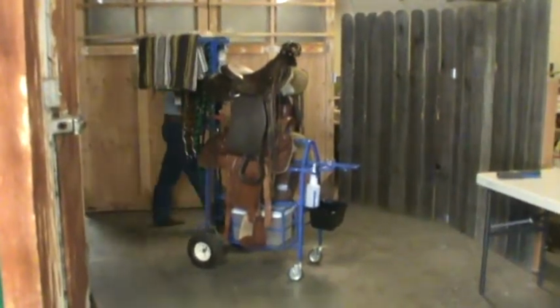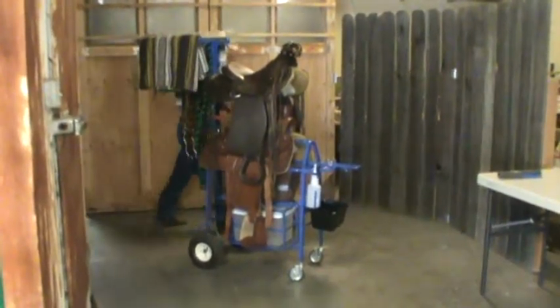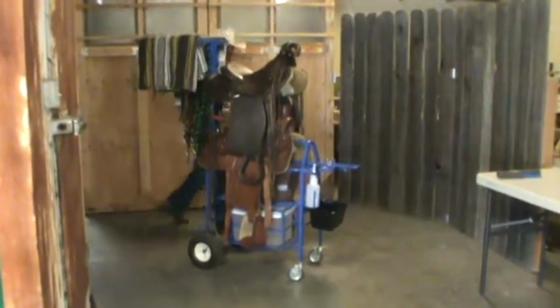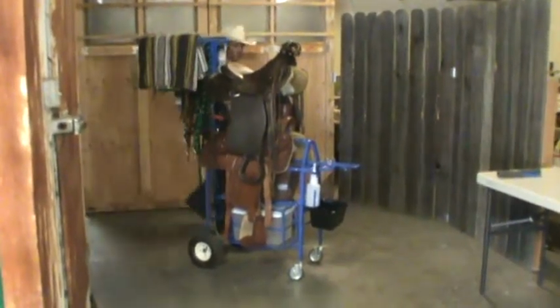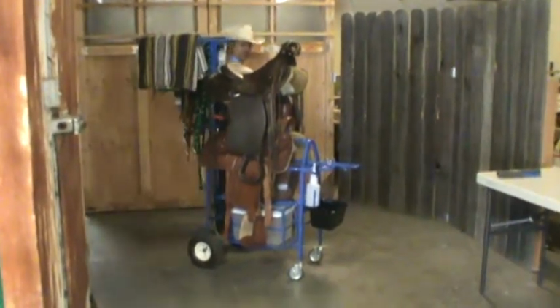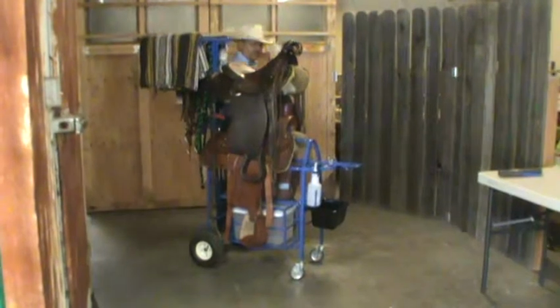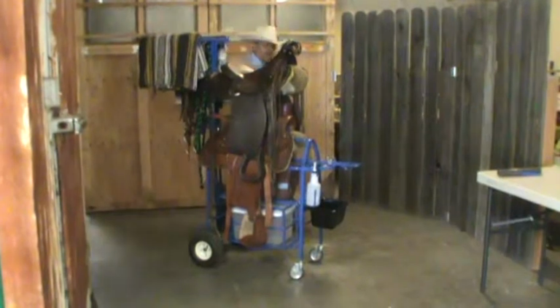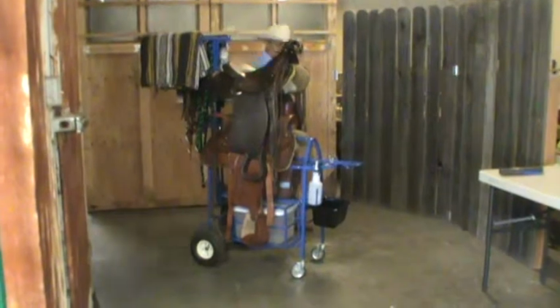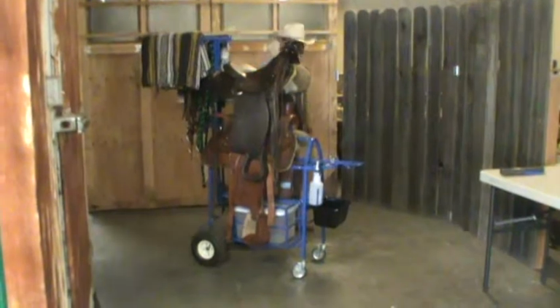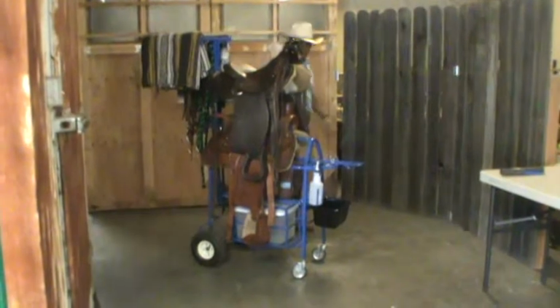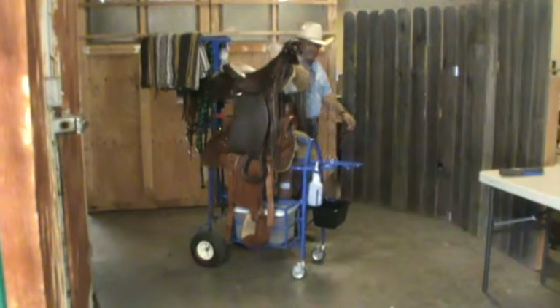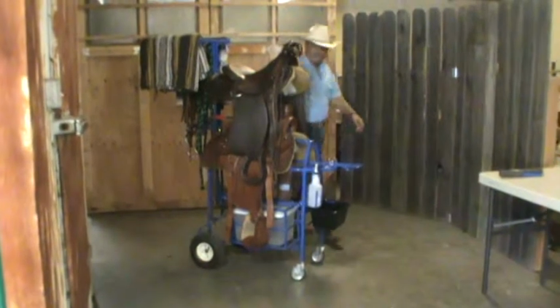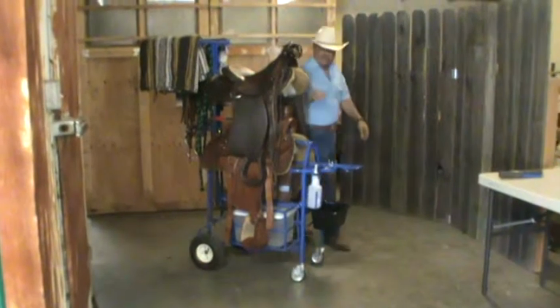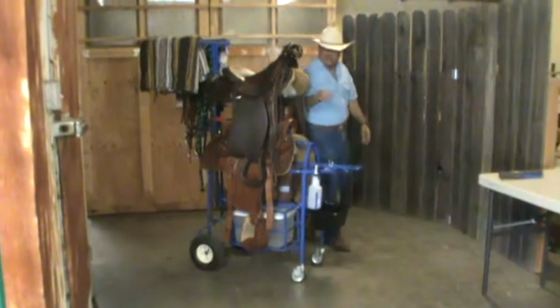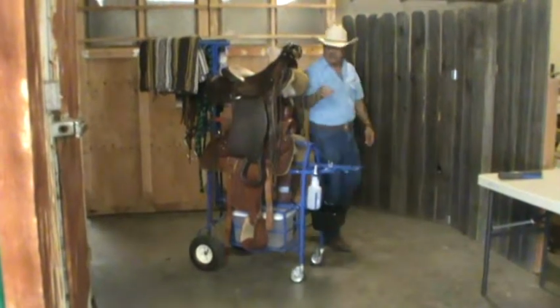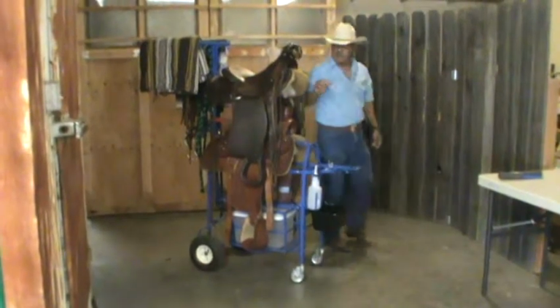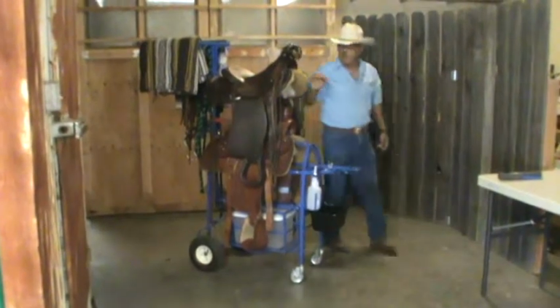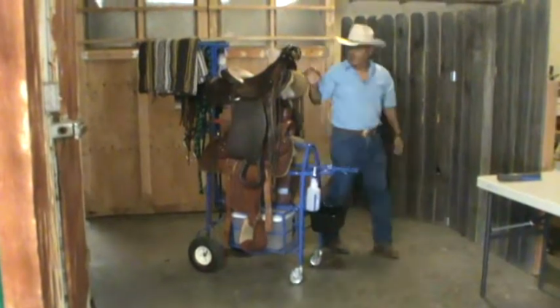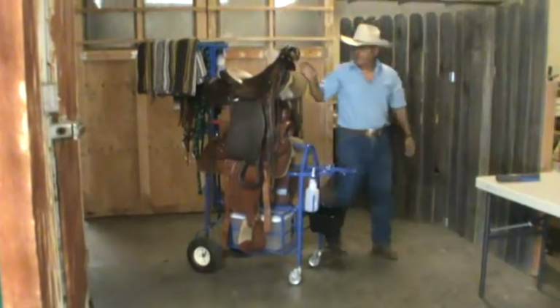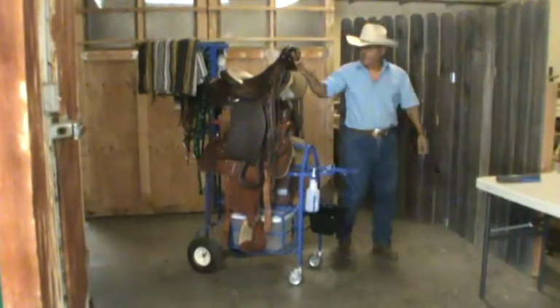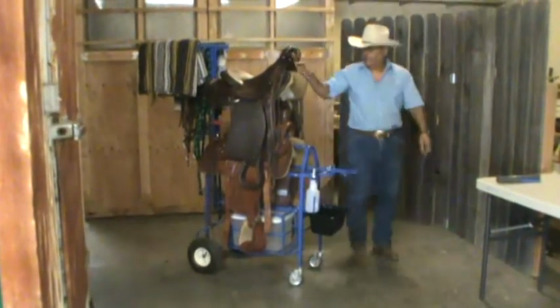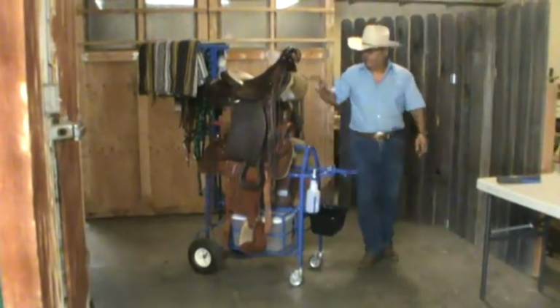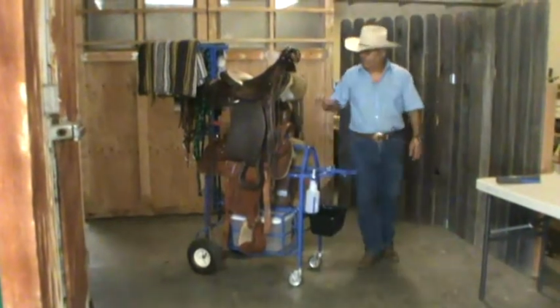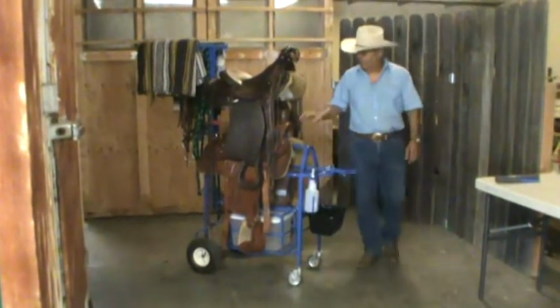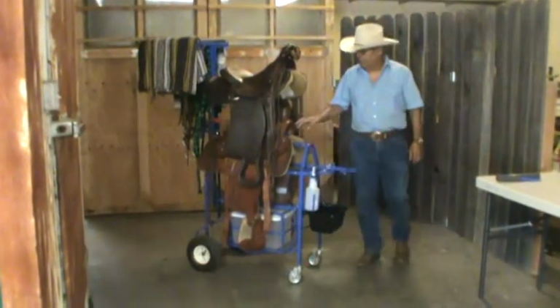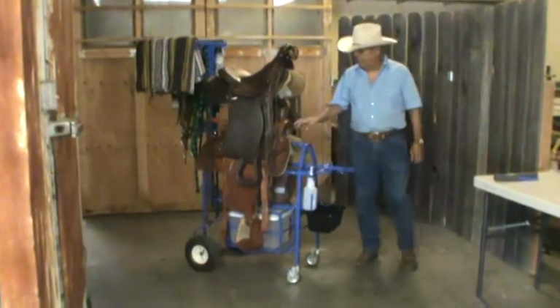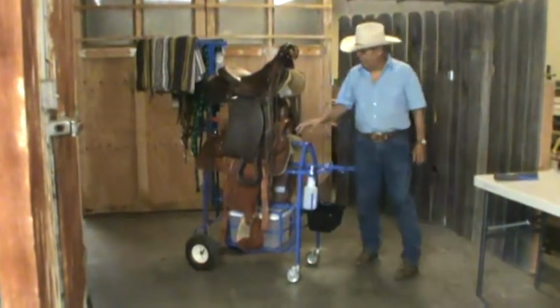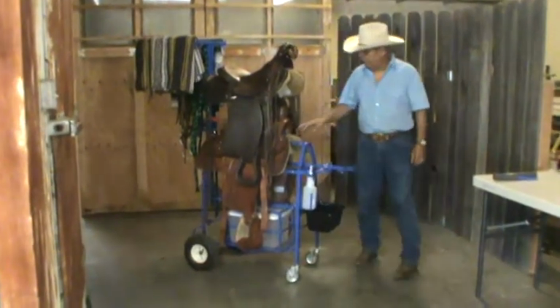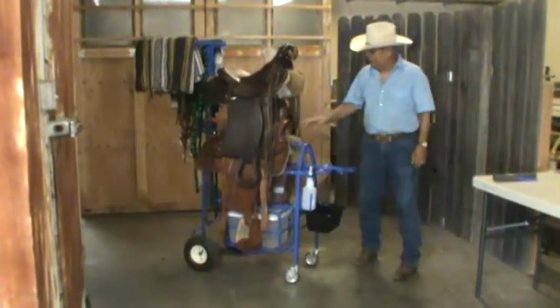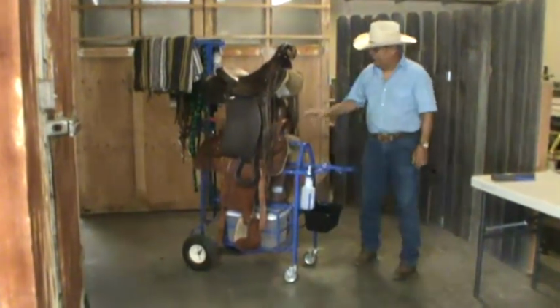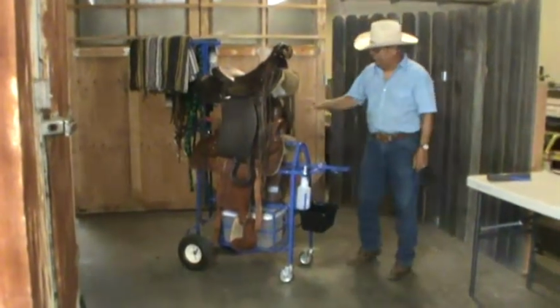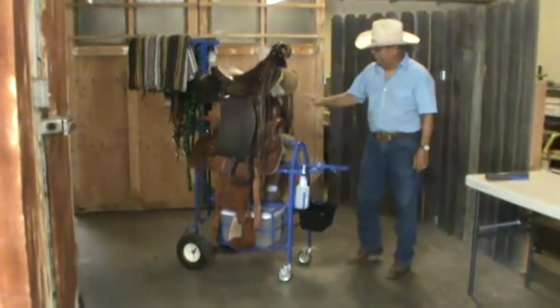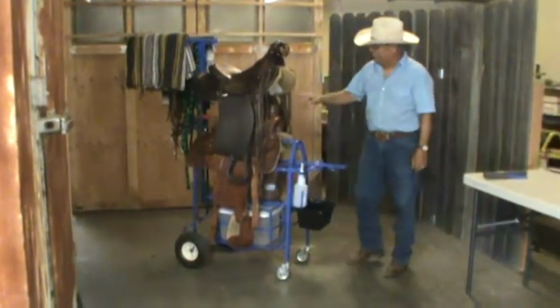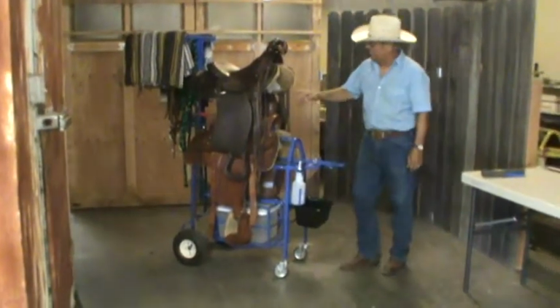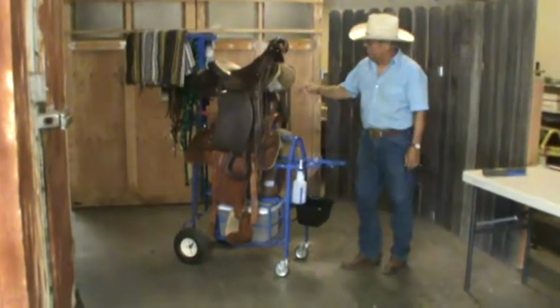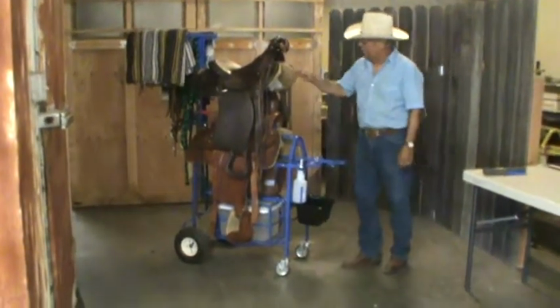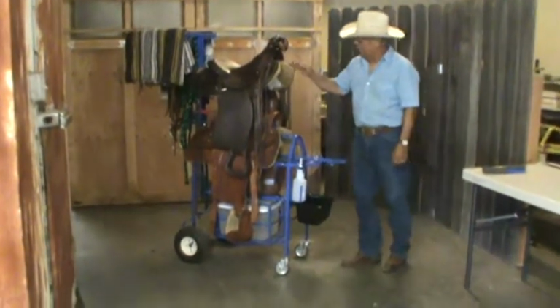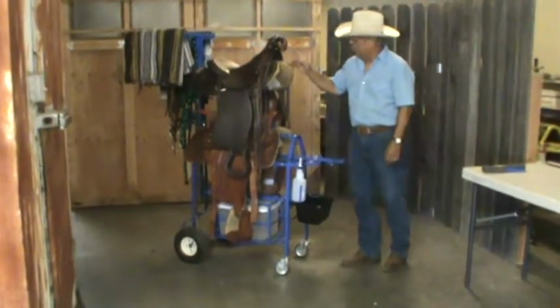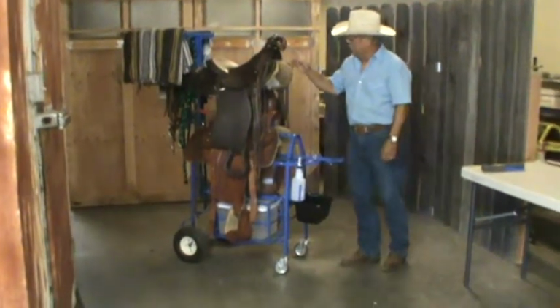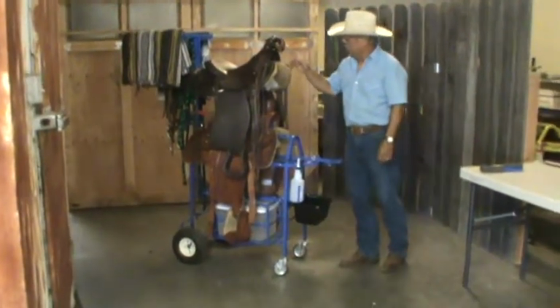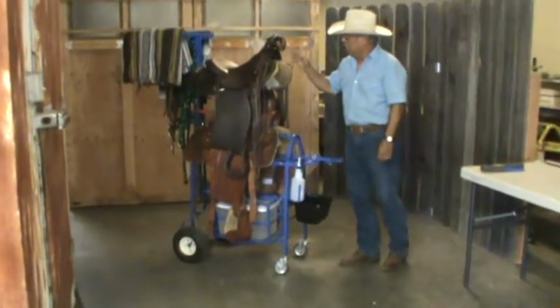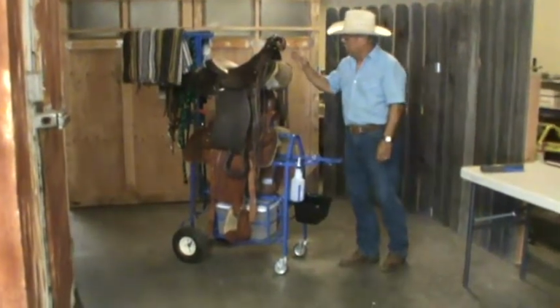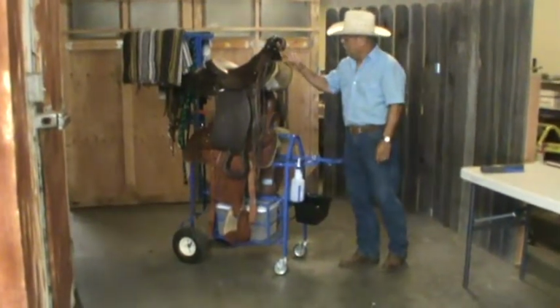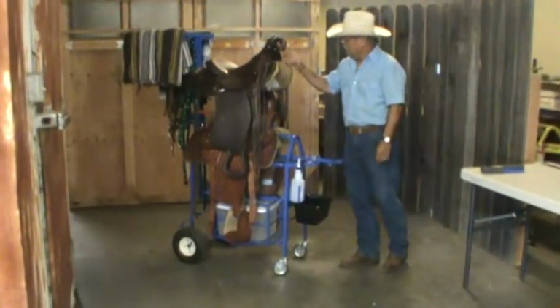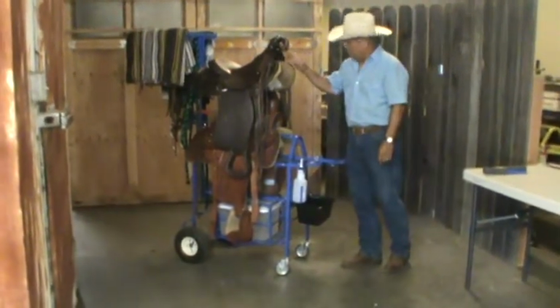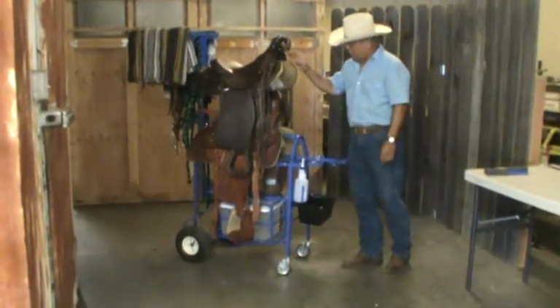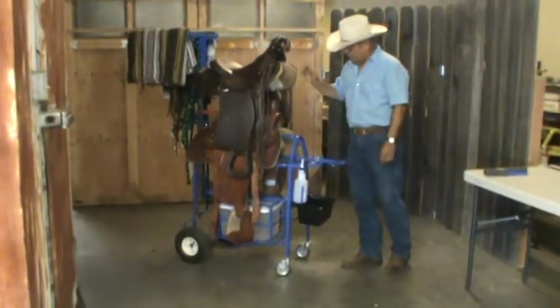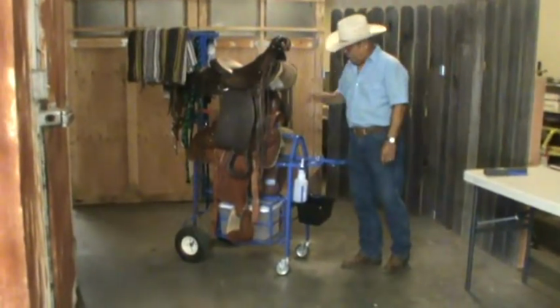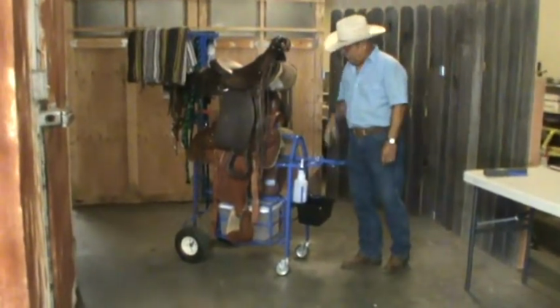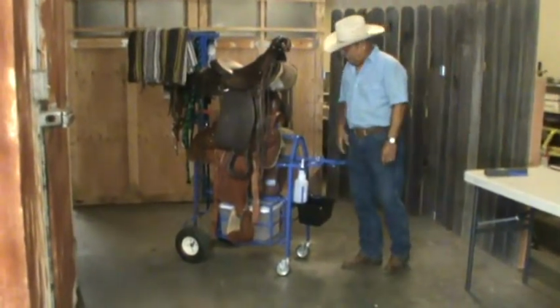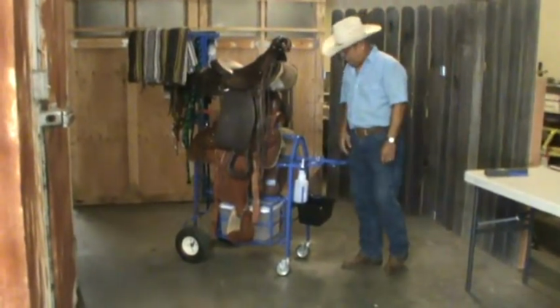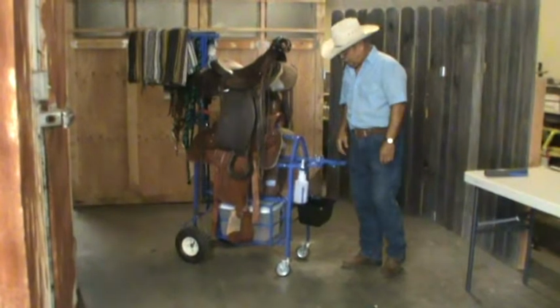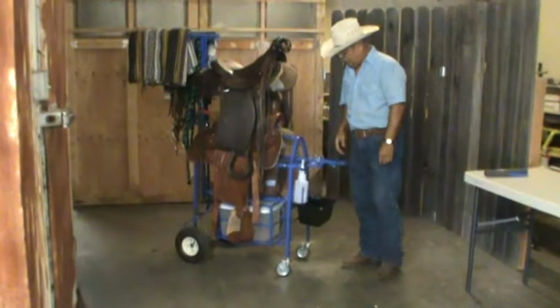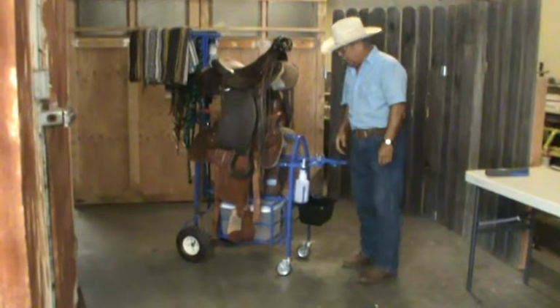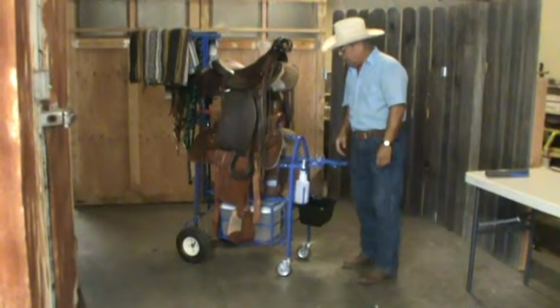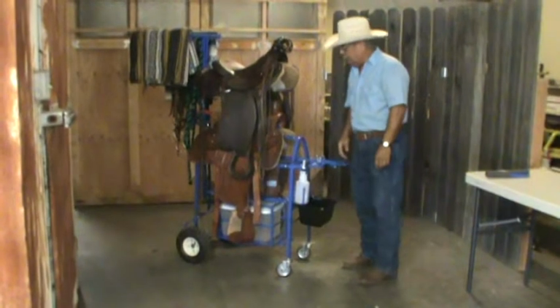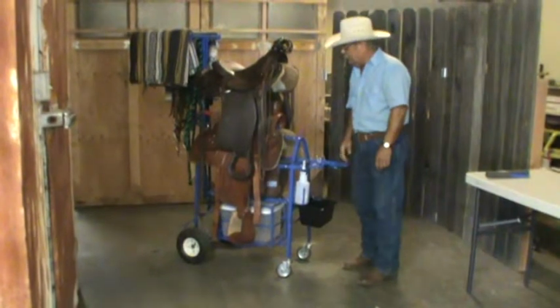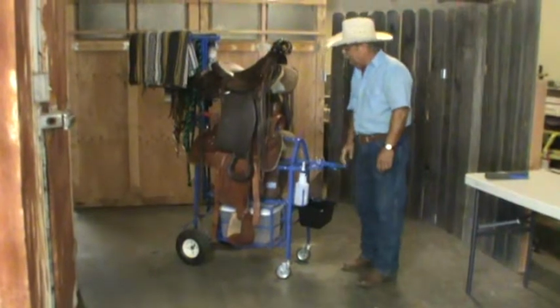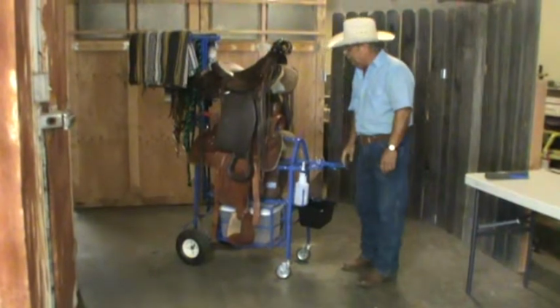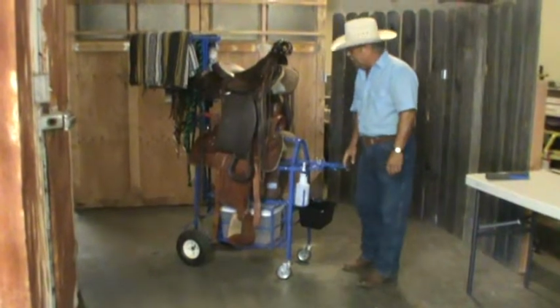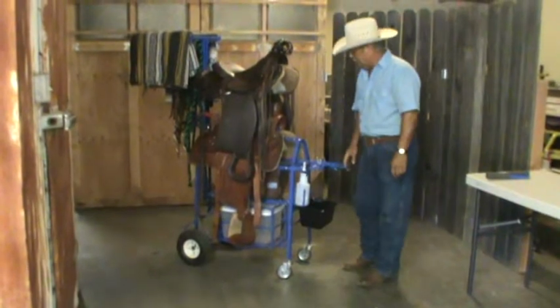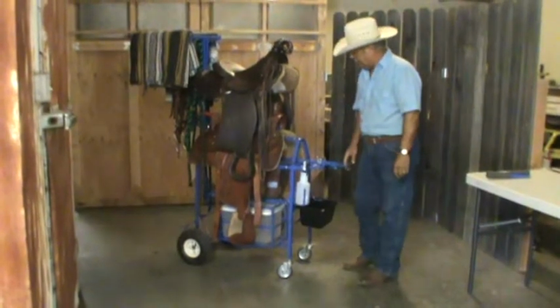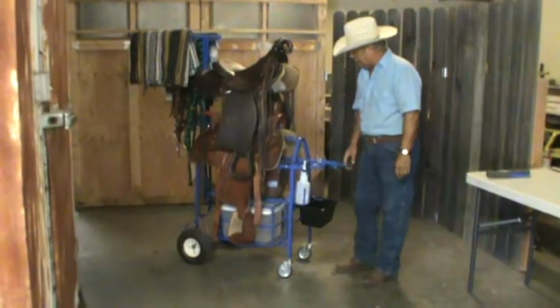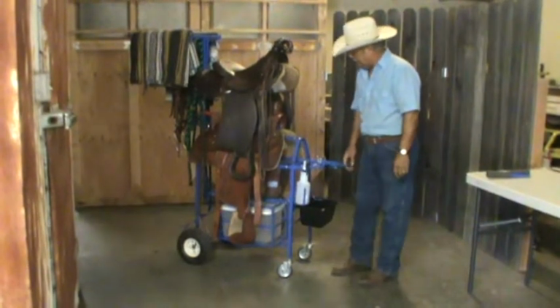Now these saddles that I have on here, which are mine, are heavy — at least 50 pounds a piece.